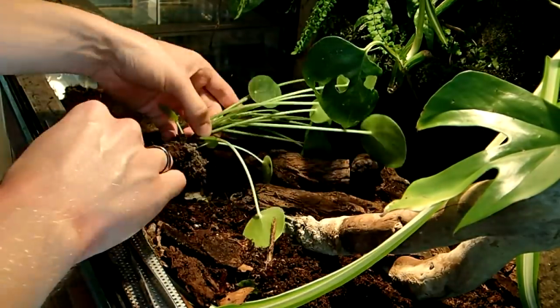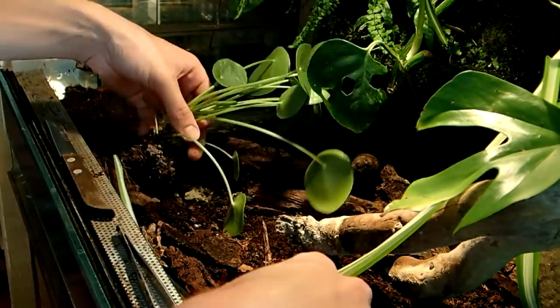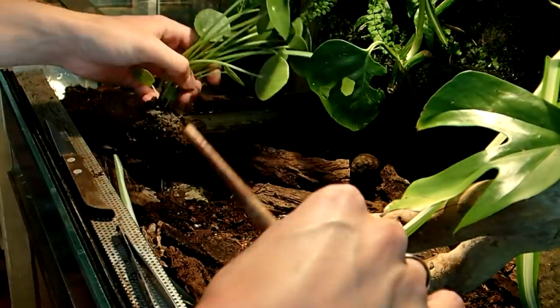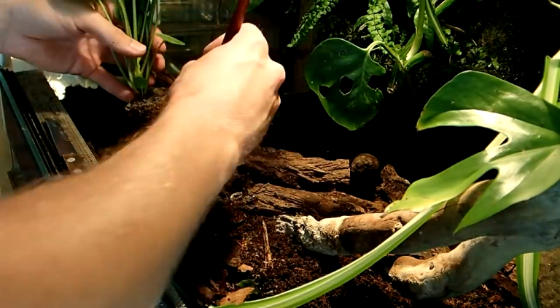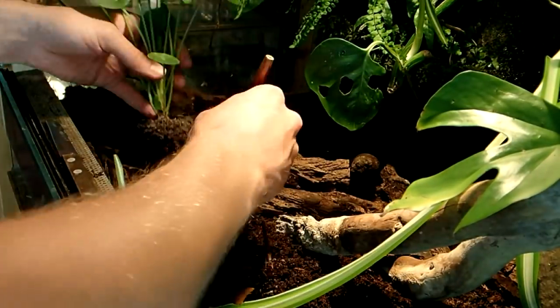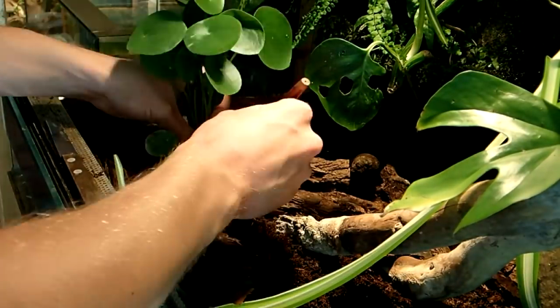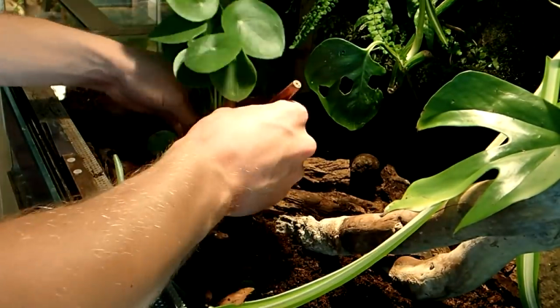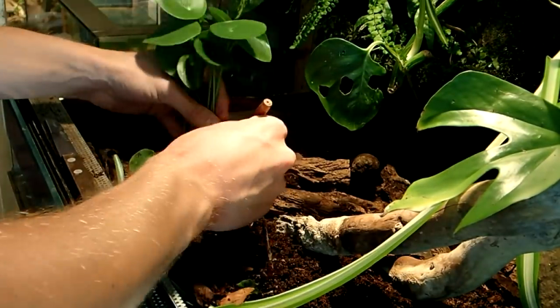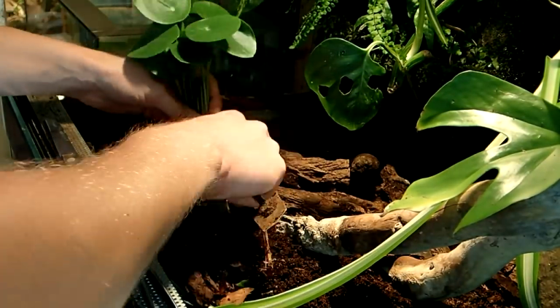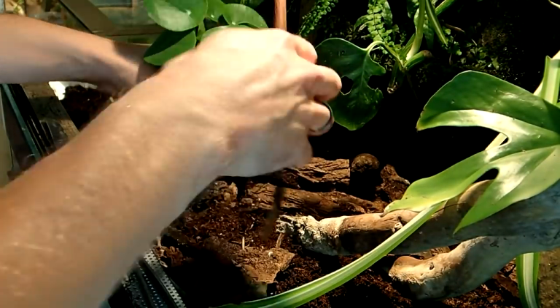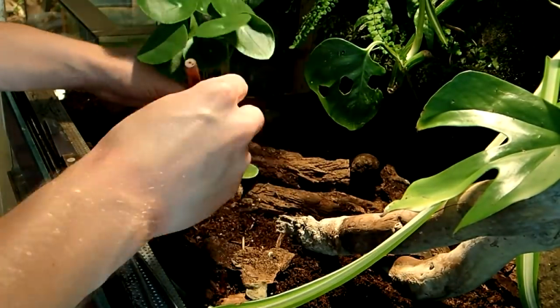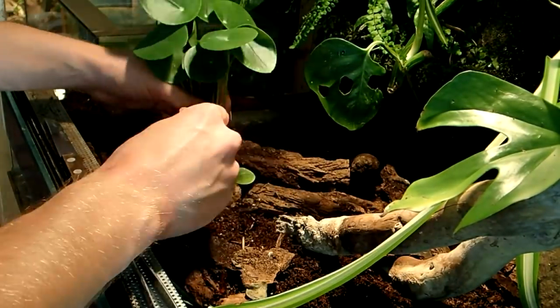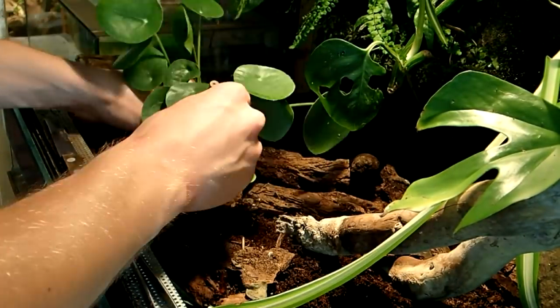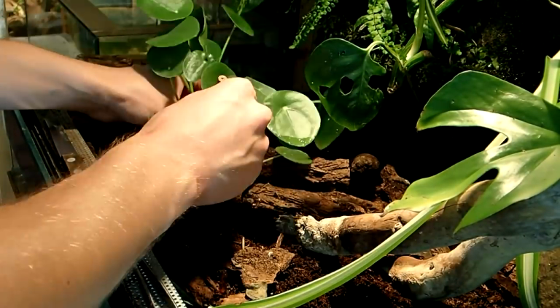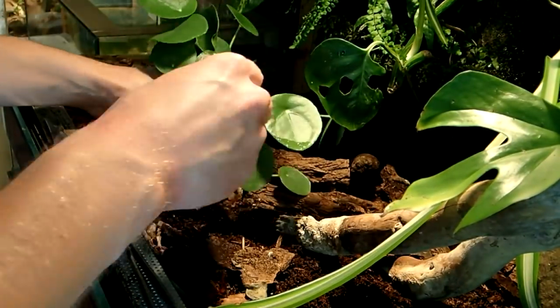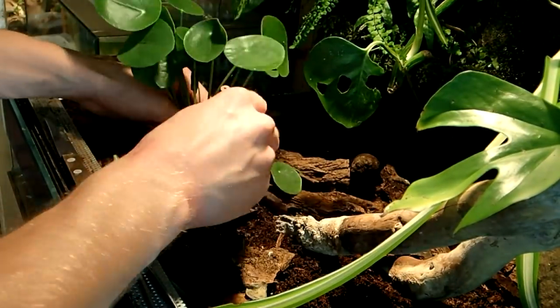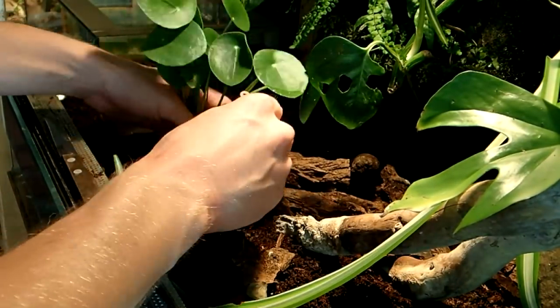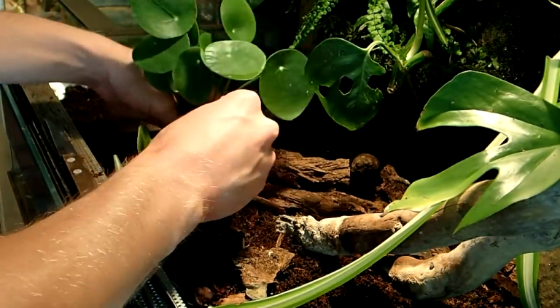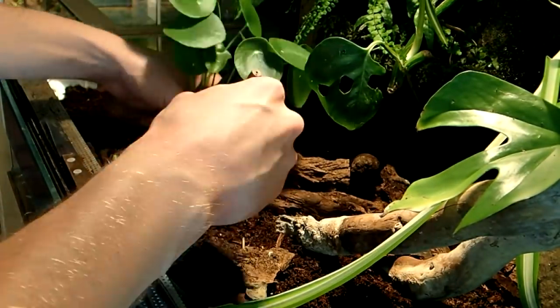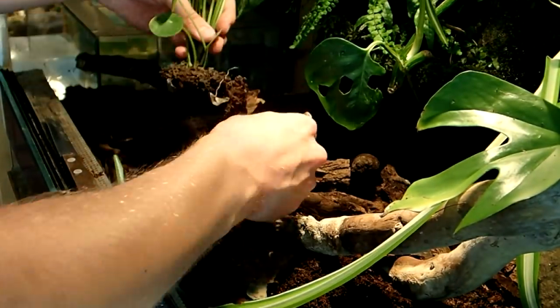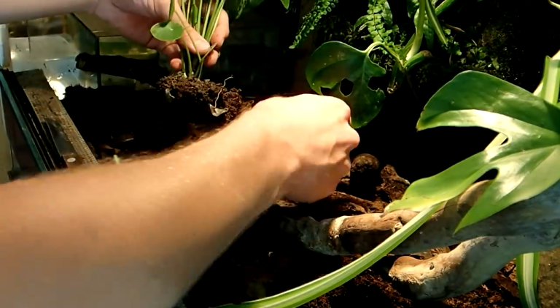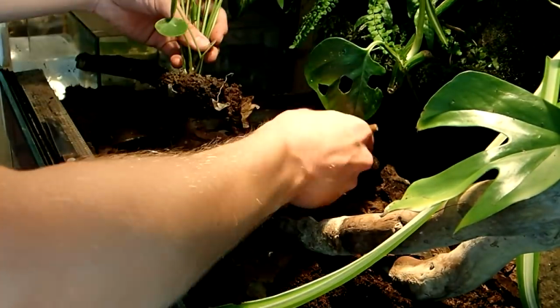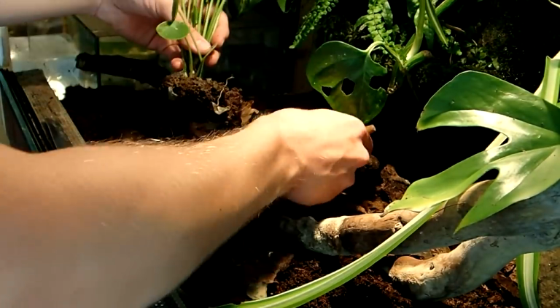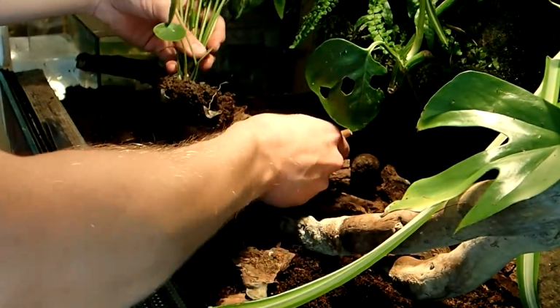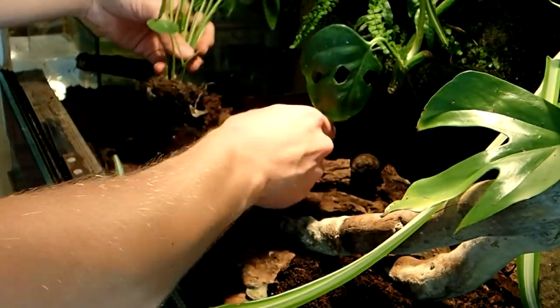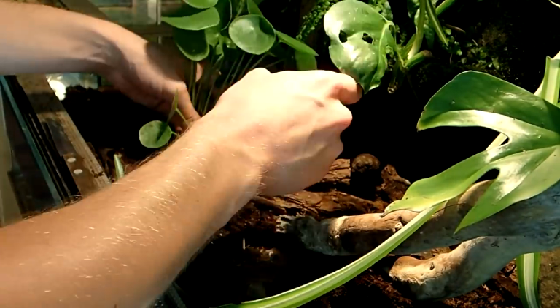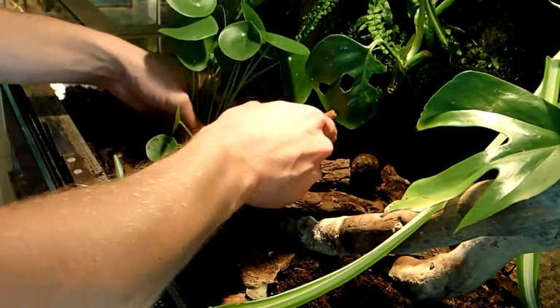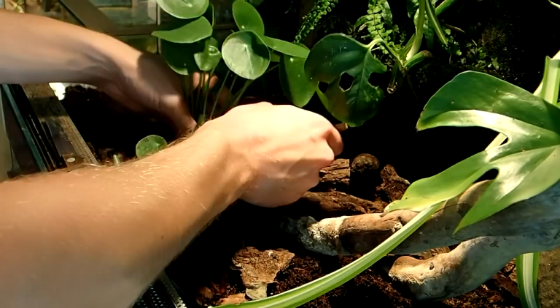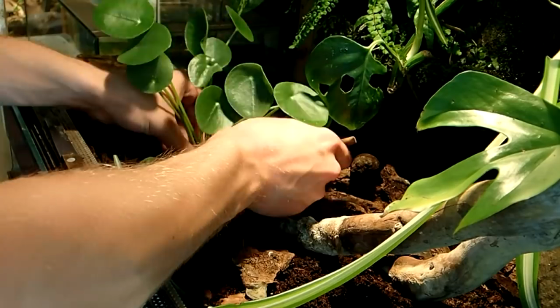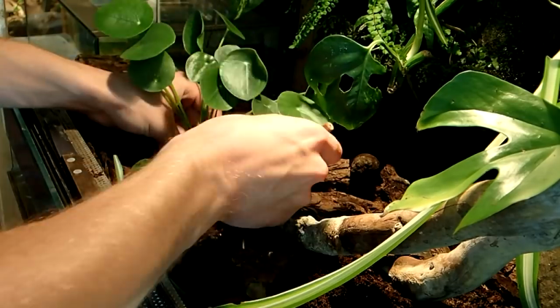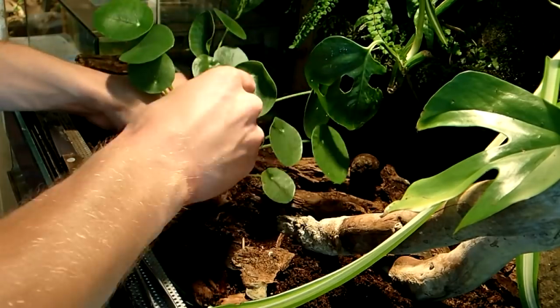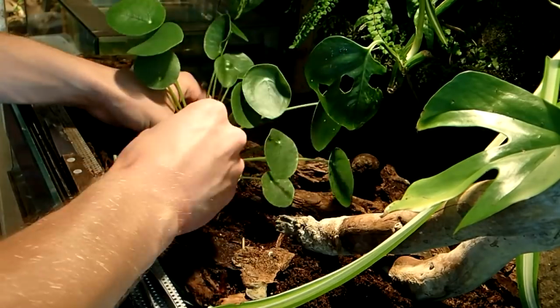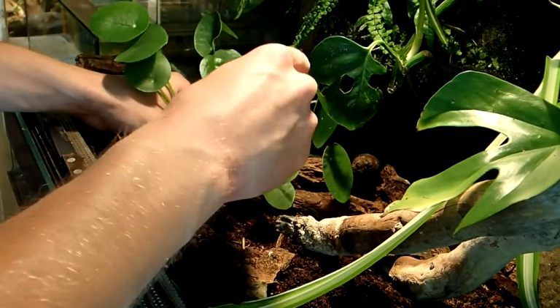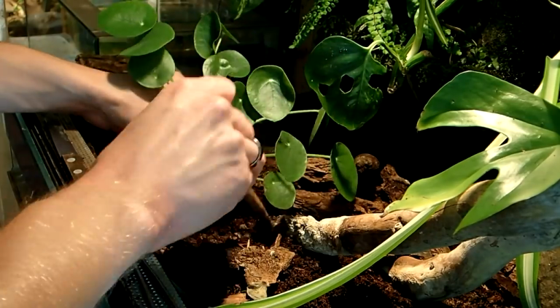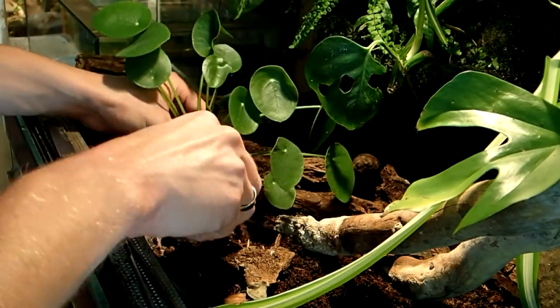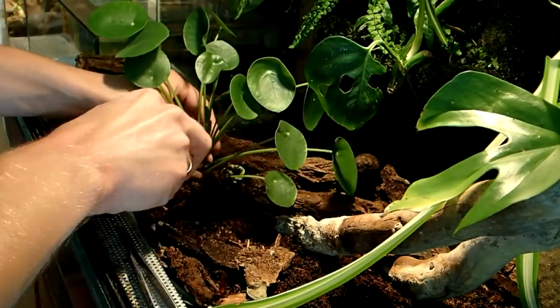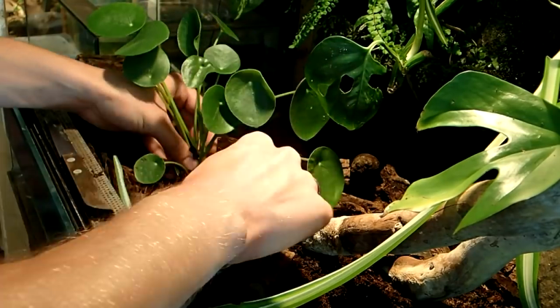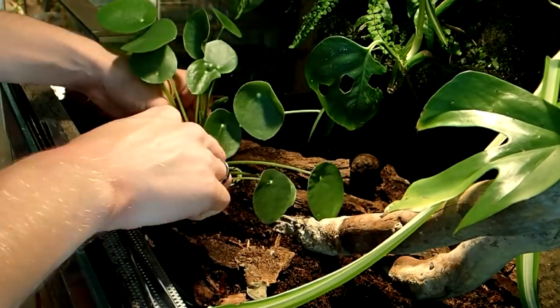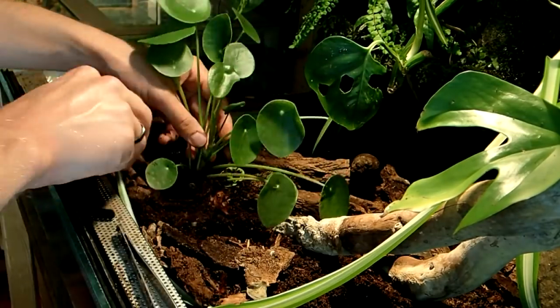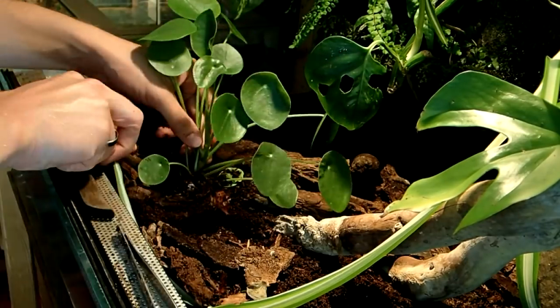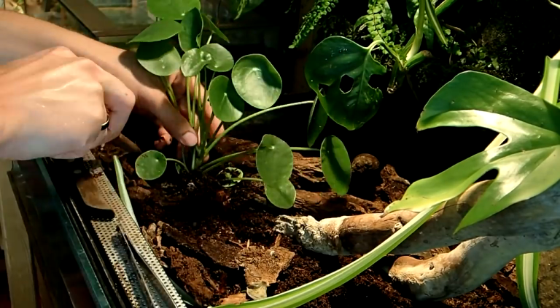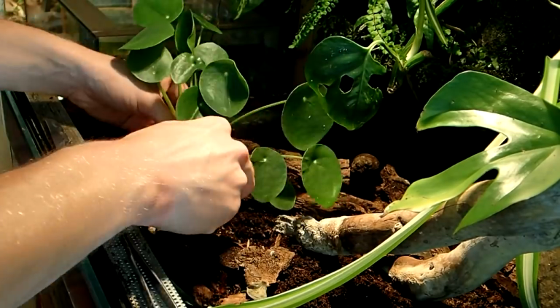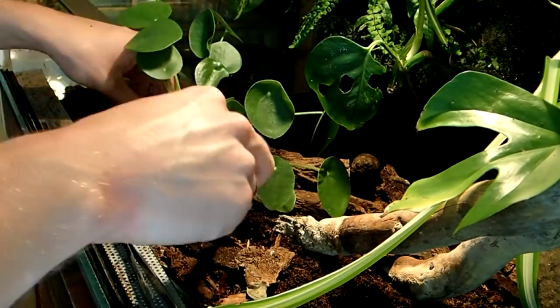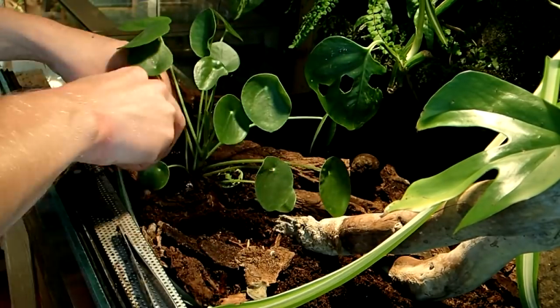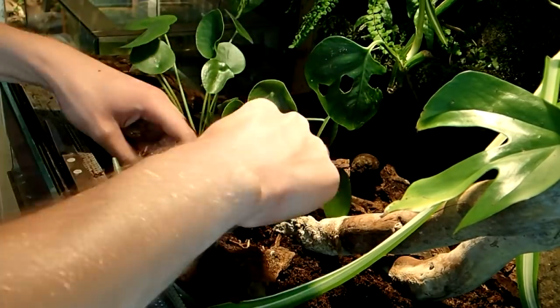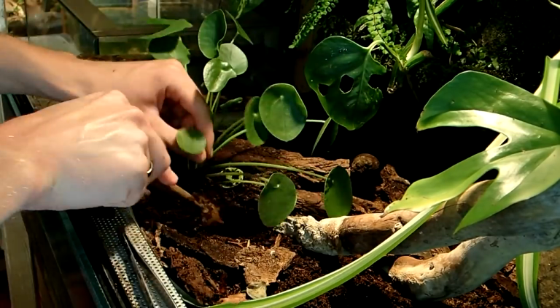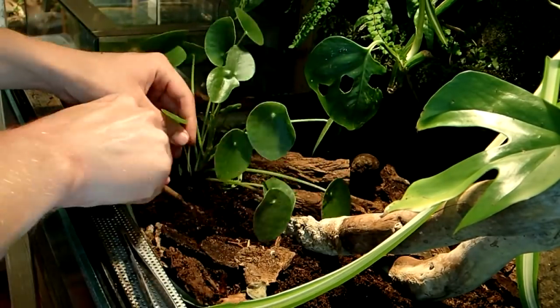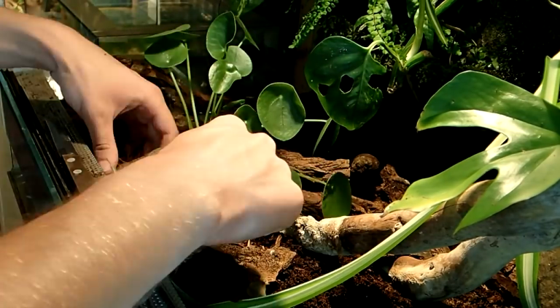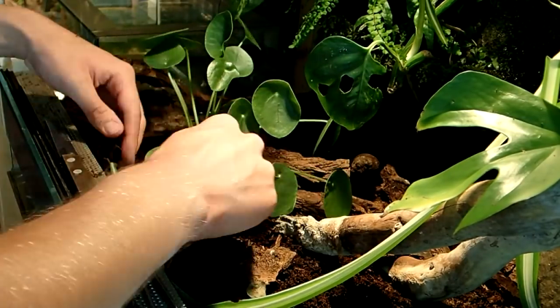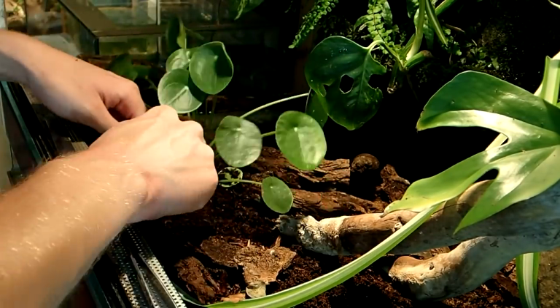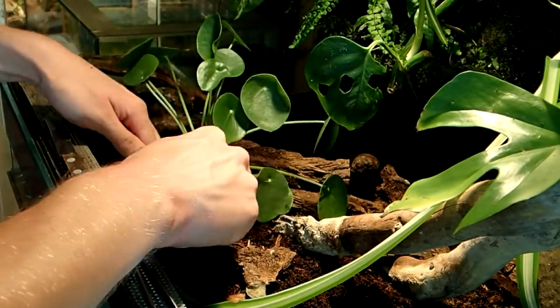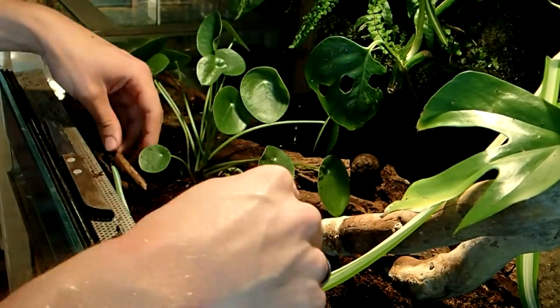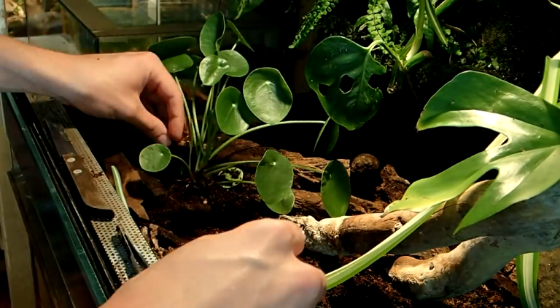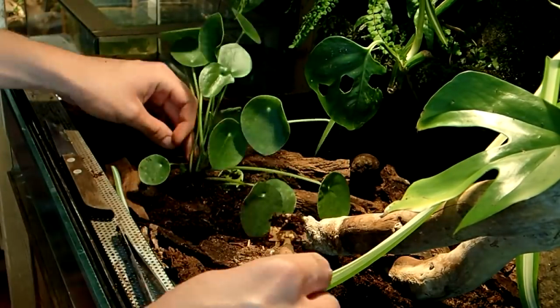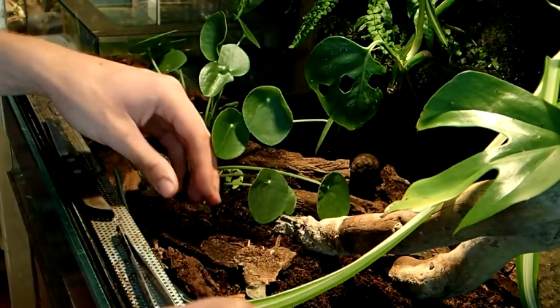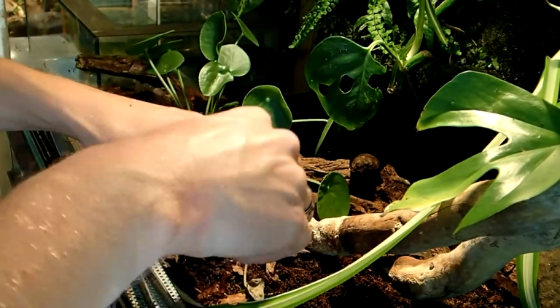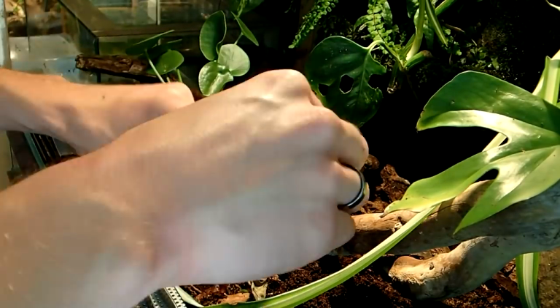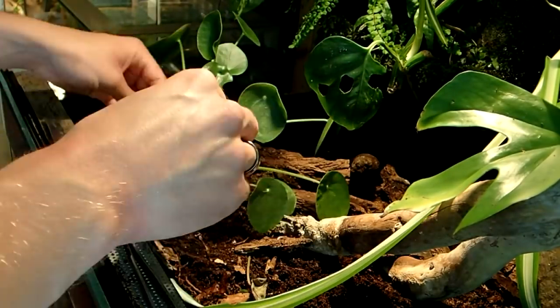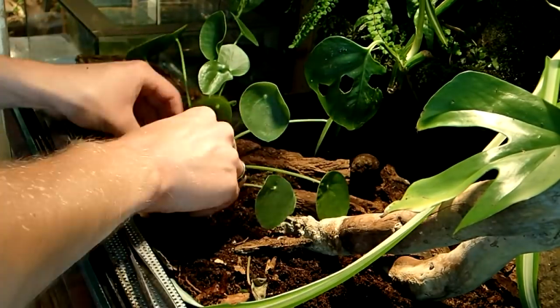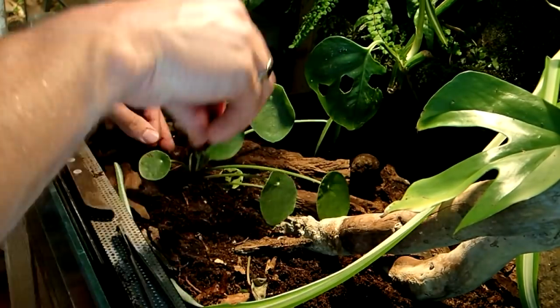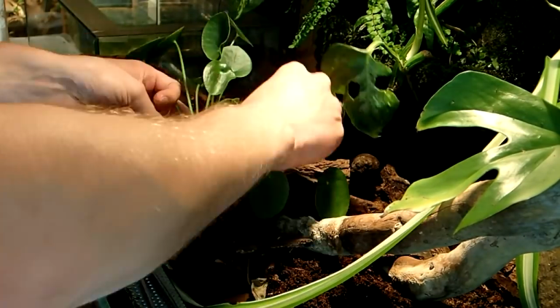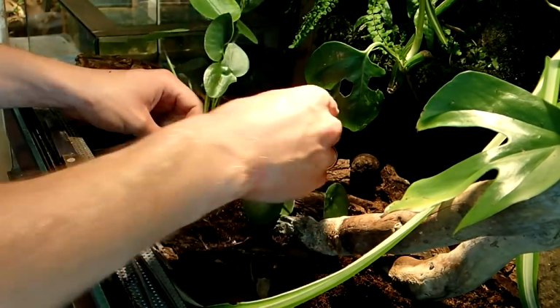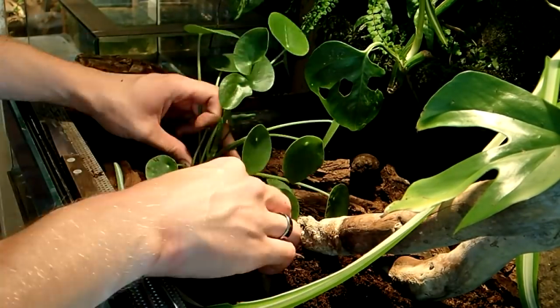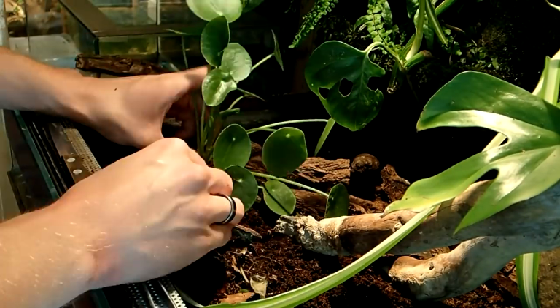Another new plant is this Chinese money plant, Pilea peperomioides, which I'll put on this side here.